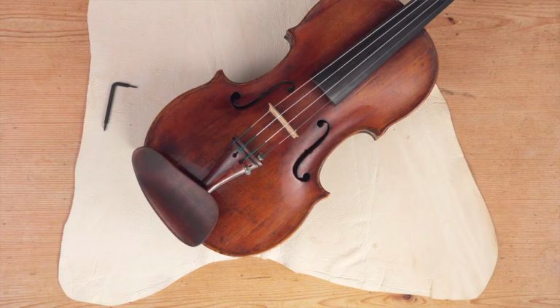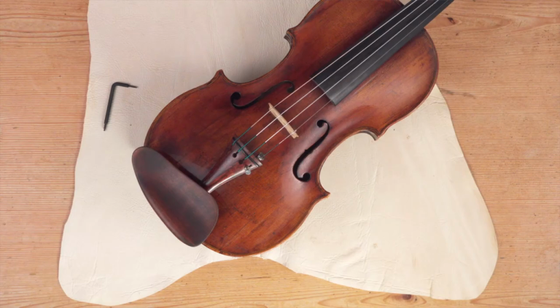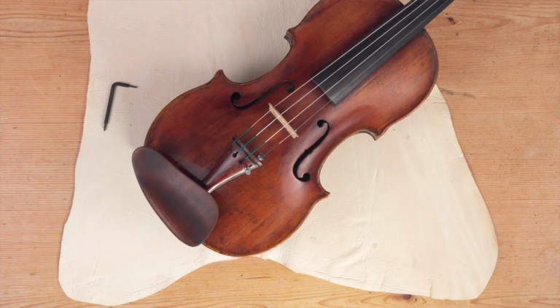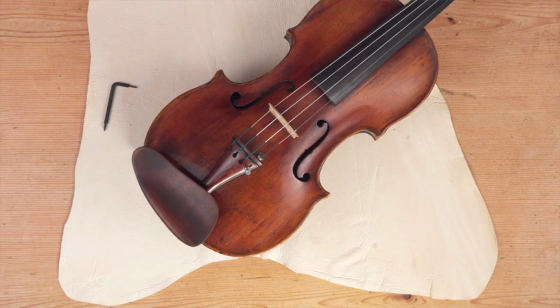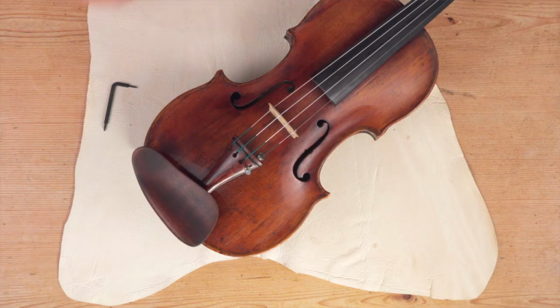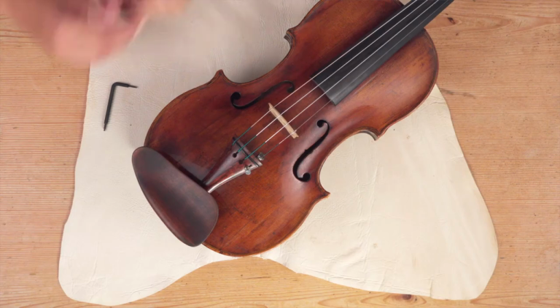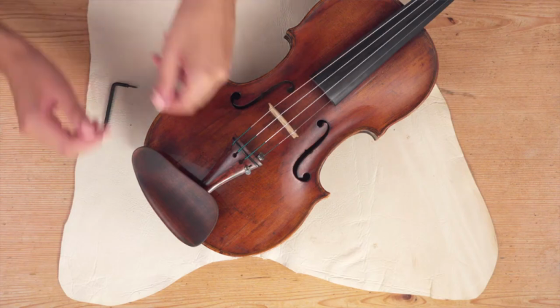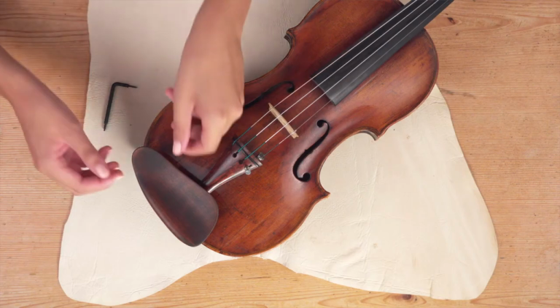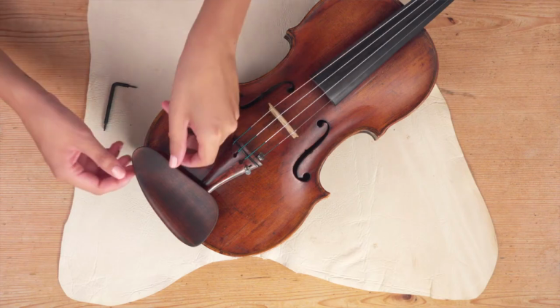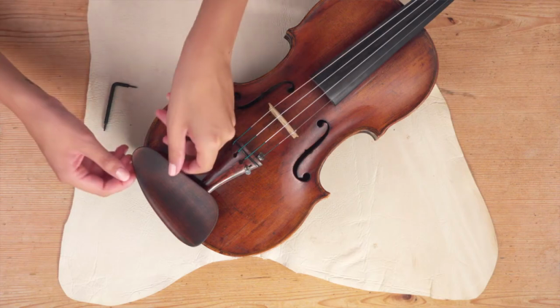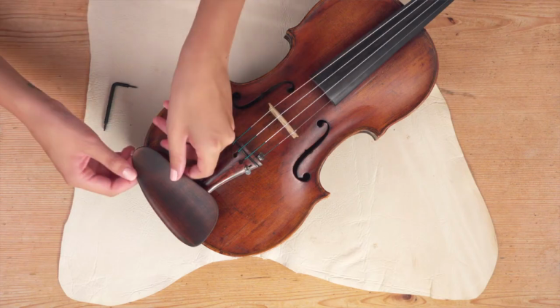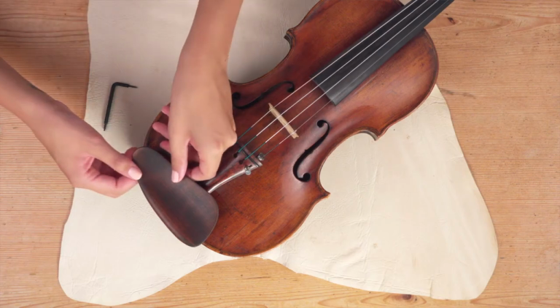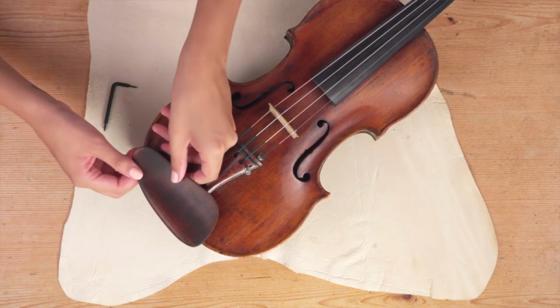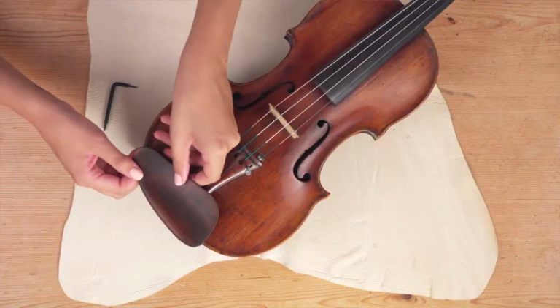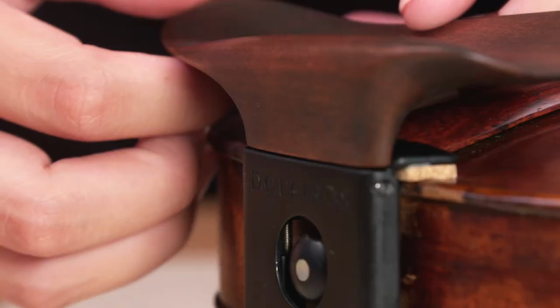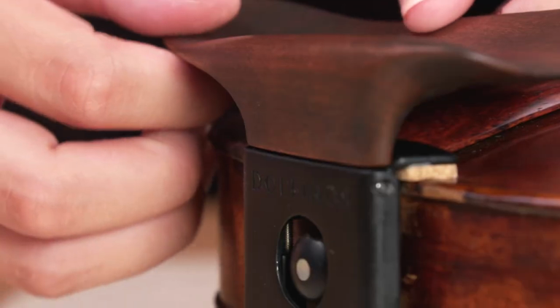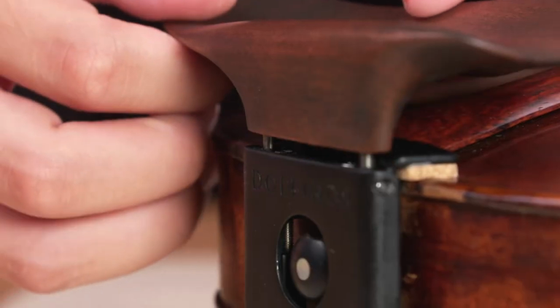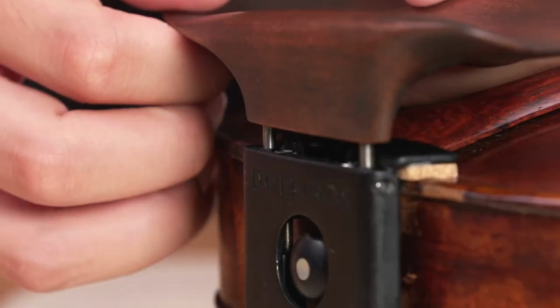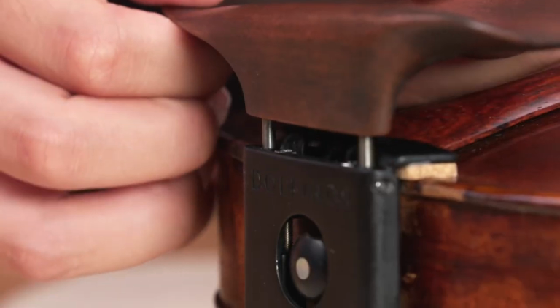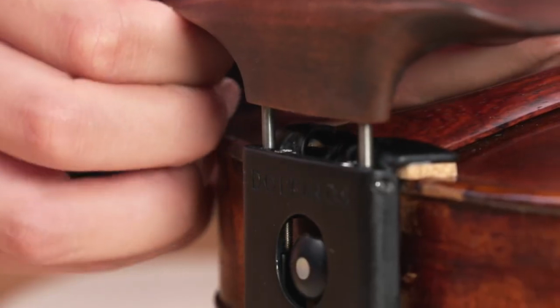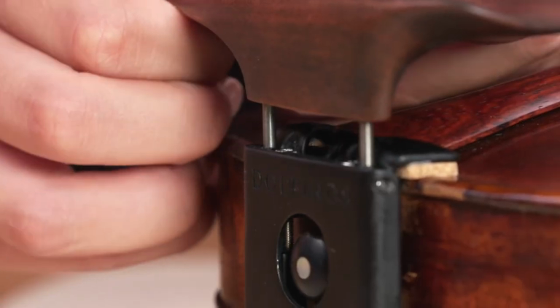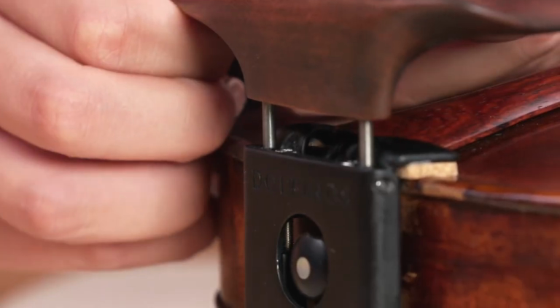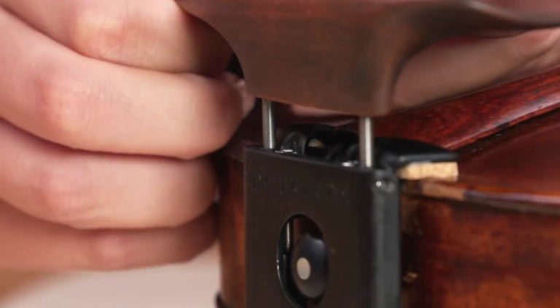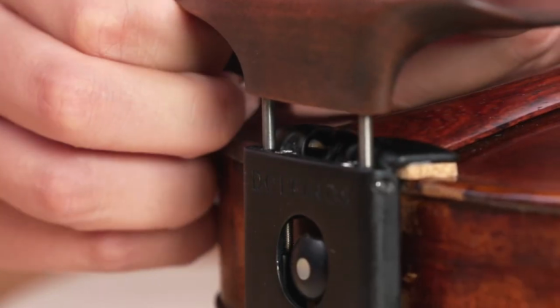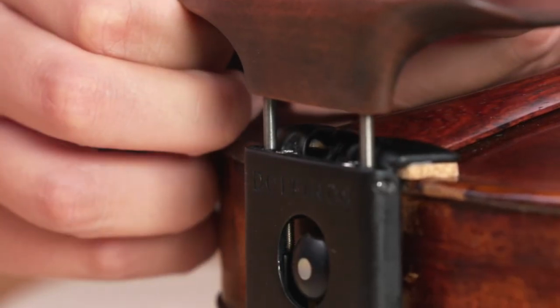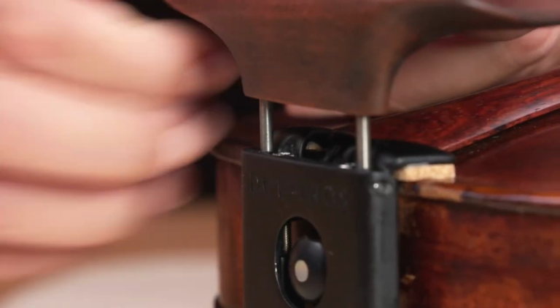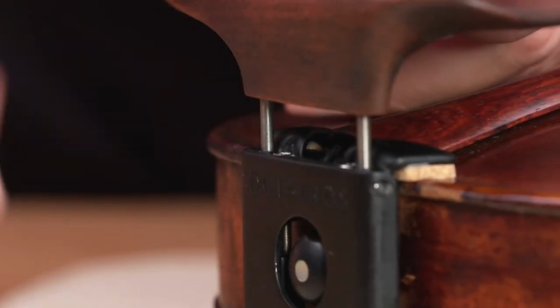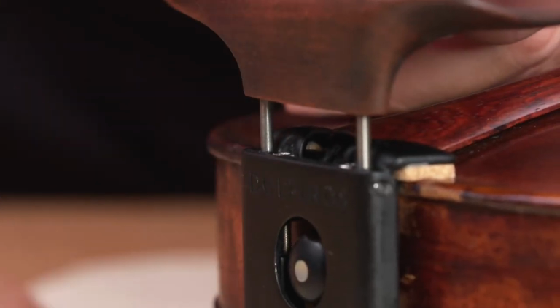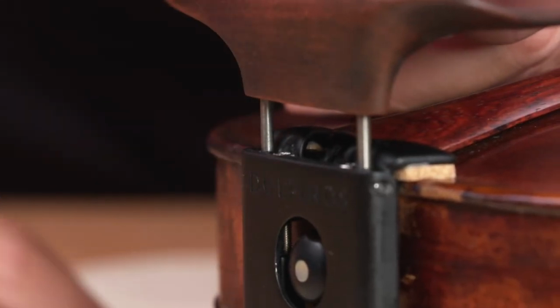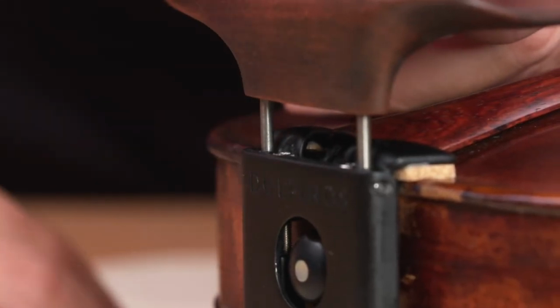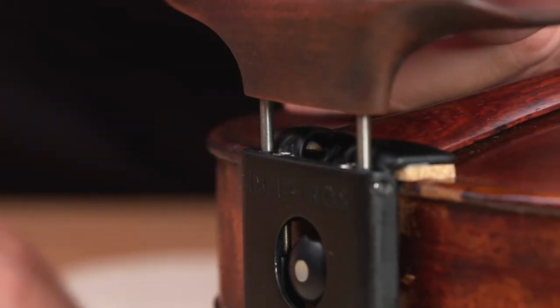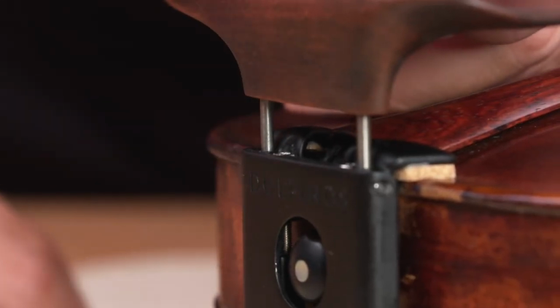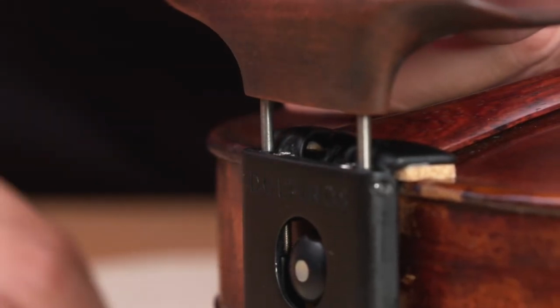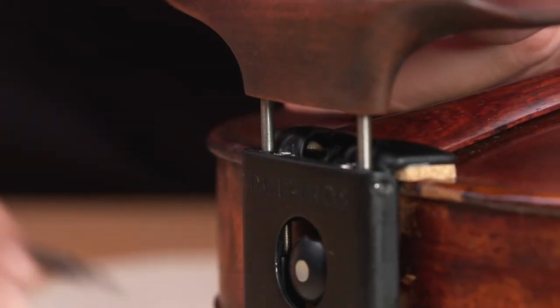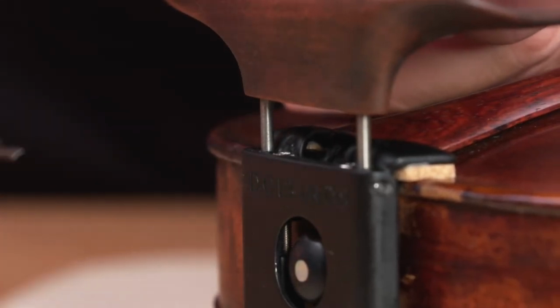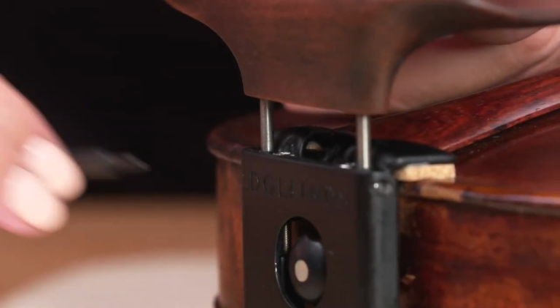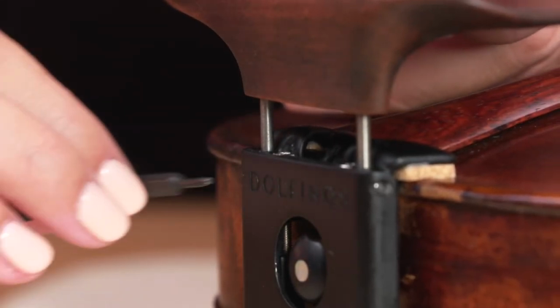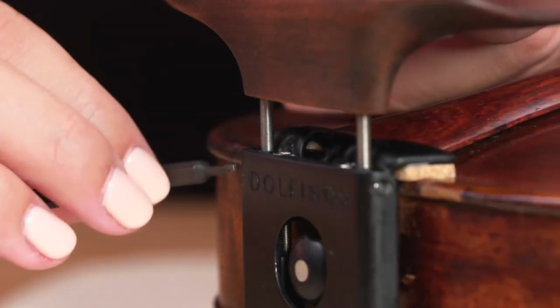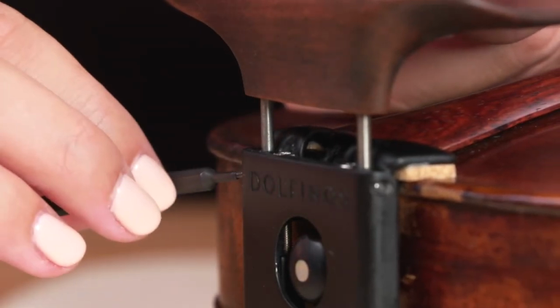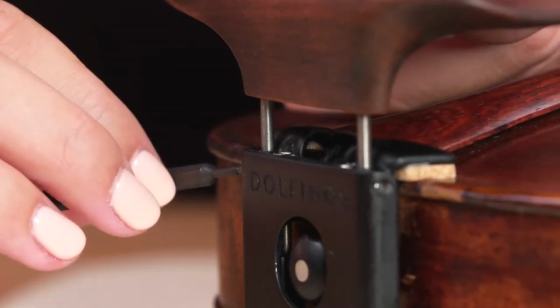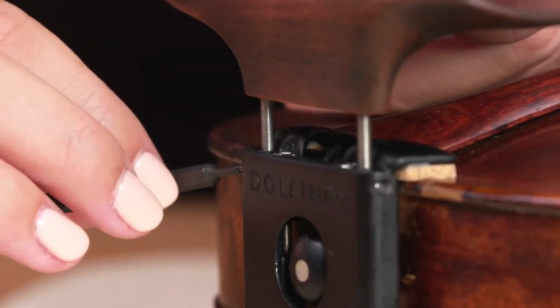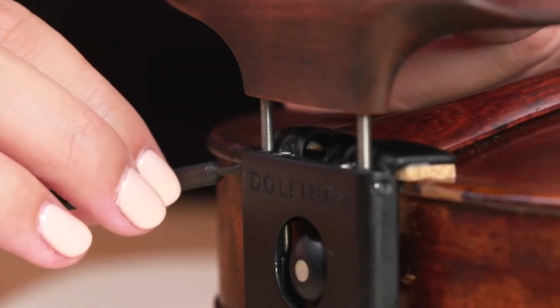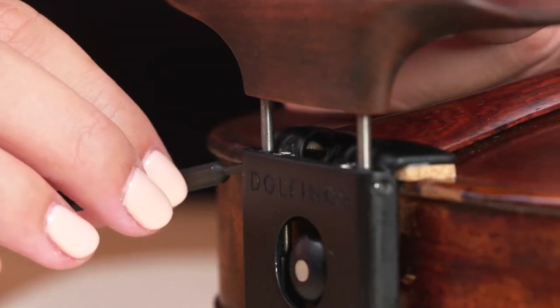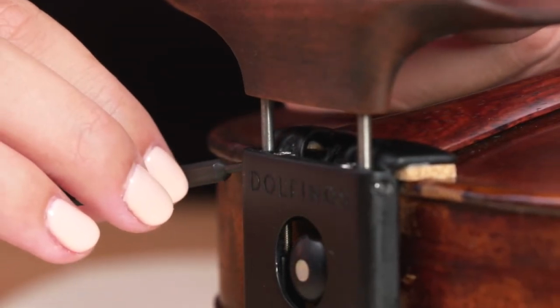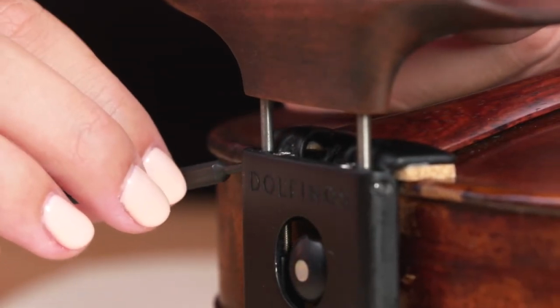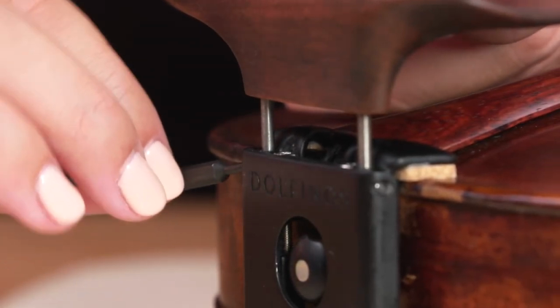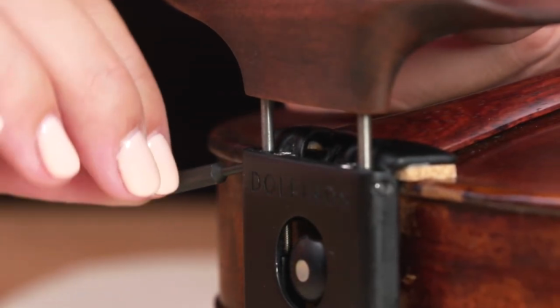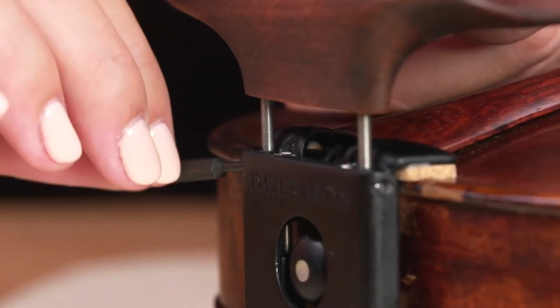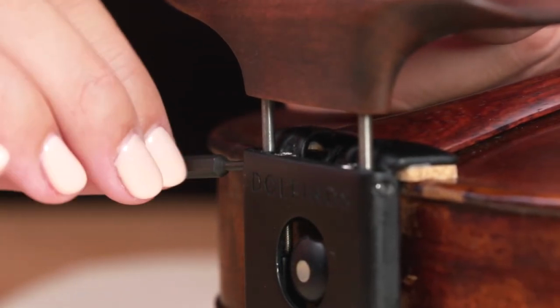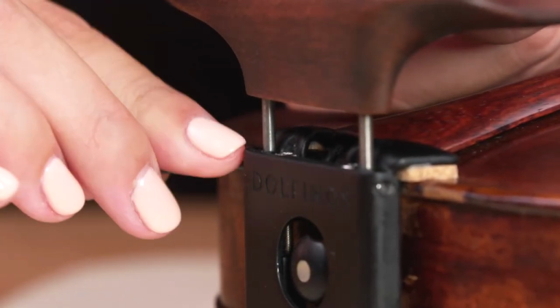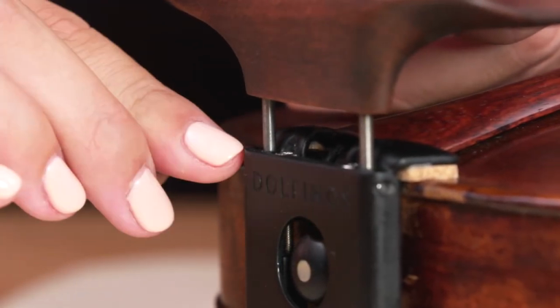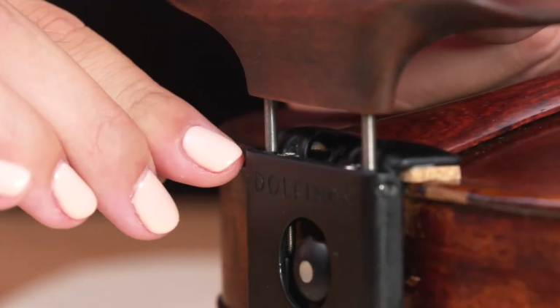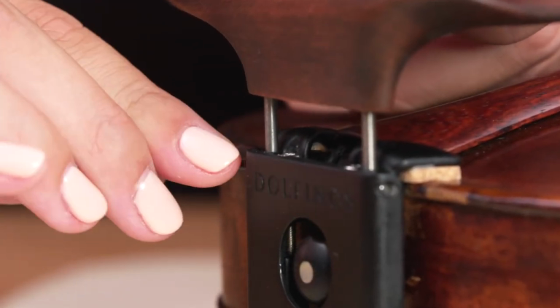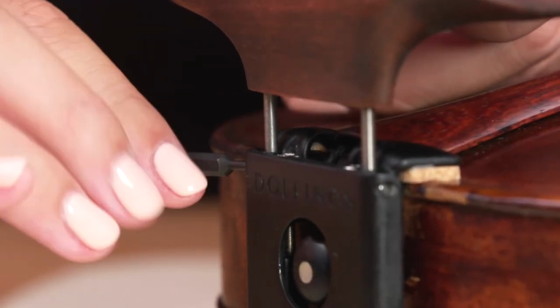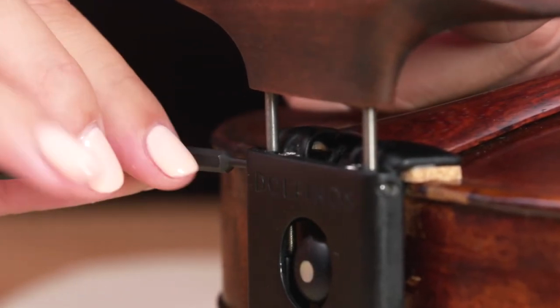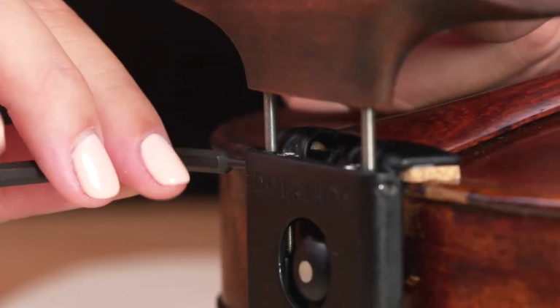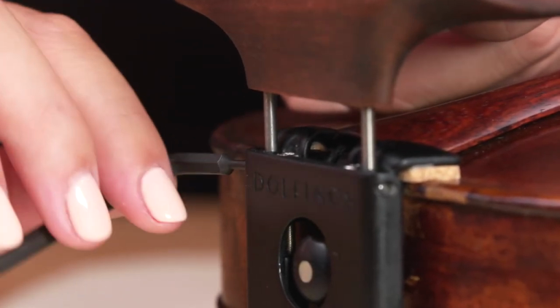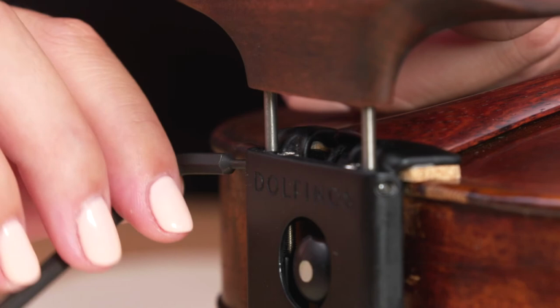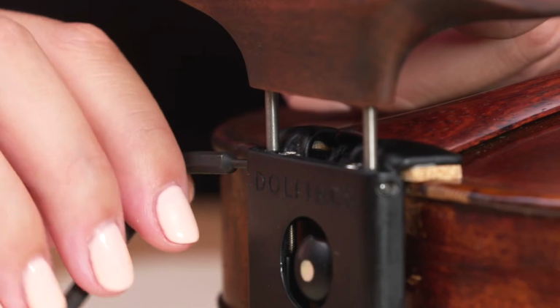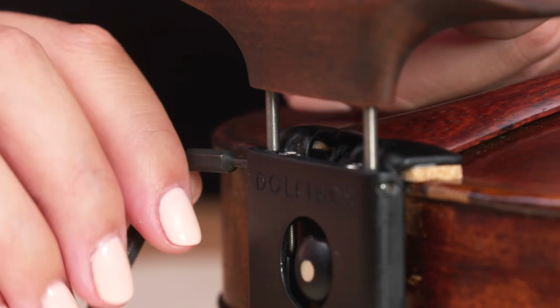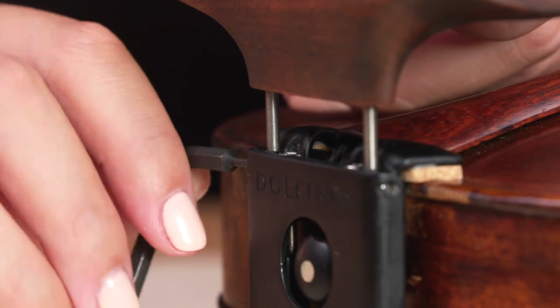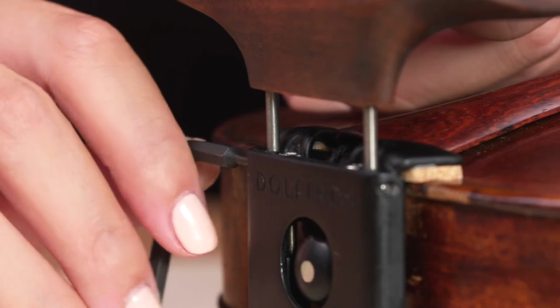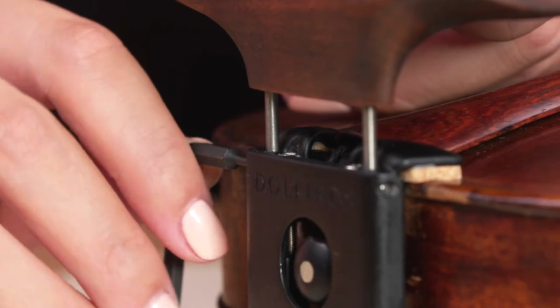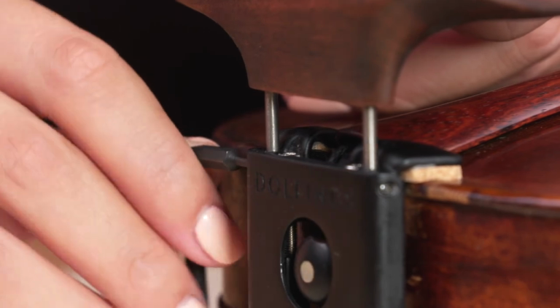The chin rest can be raised from the adapter up to a height of 1 cm. Use the key to softly tighten it in place.